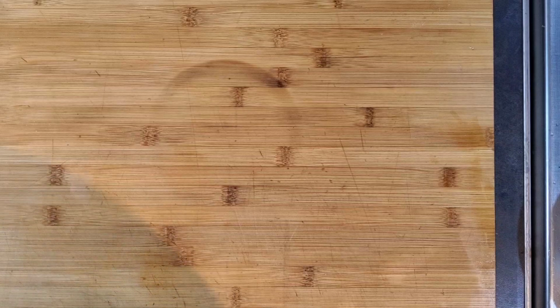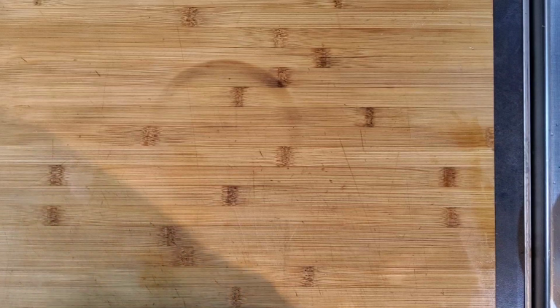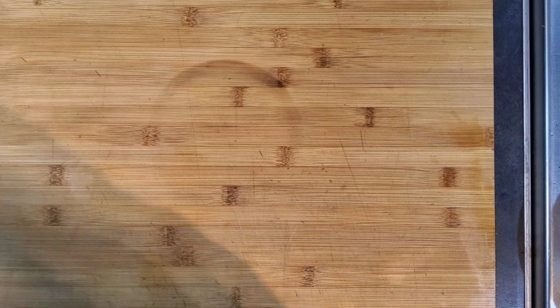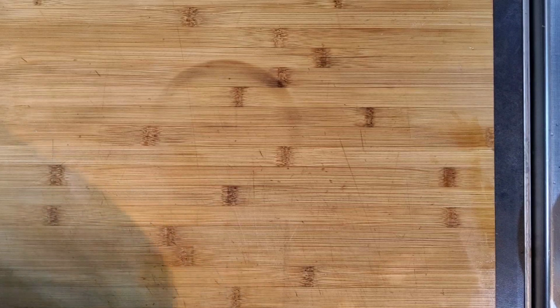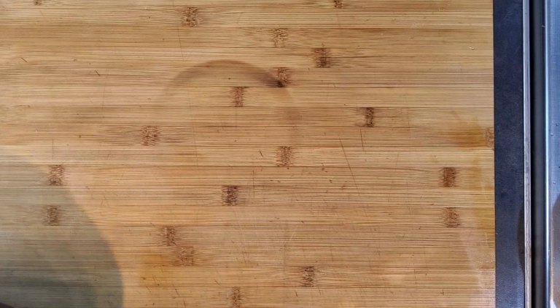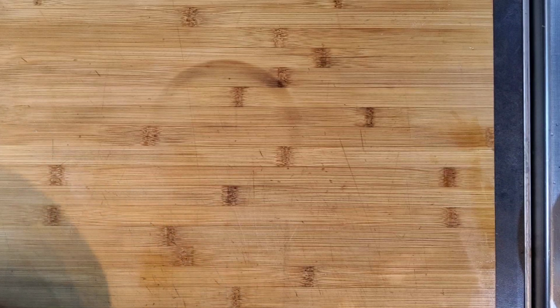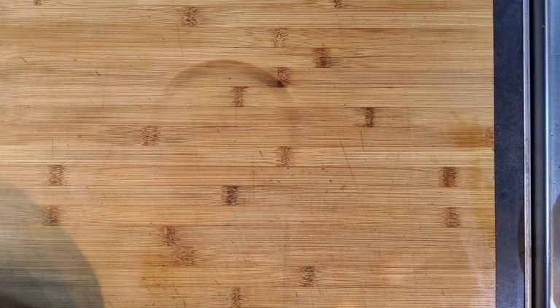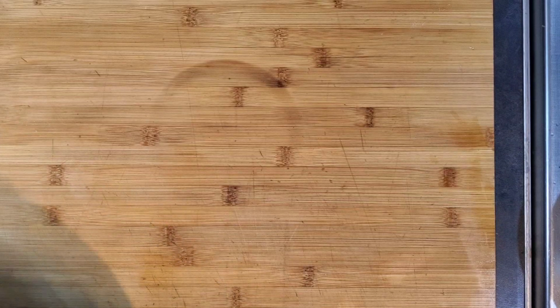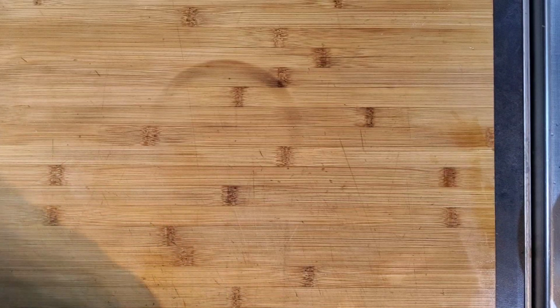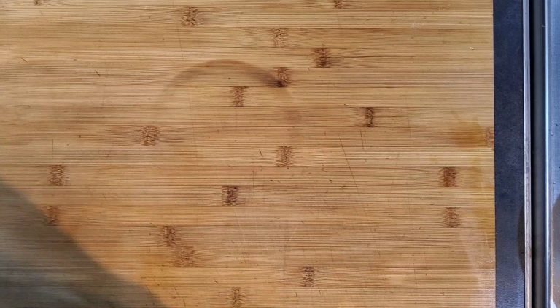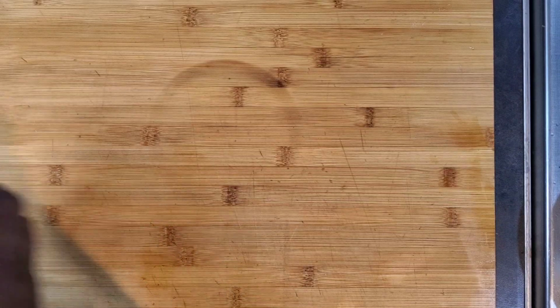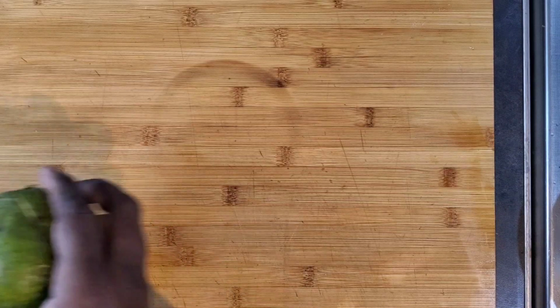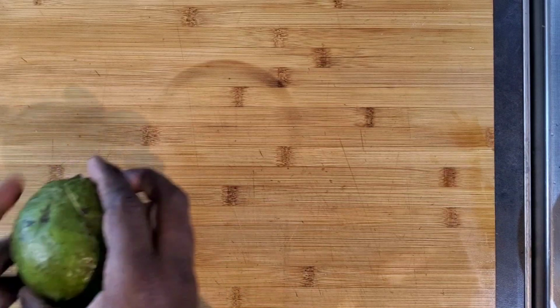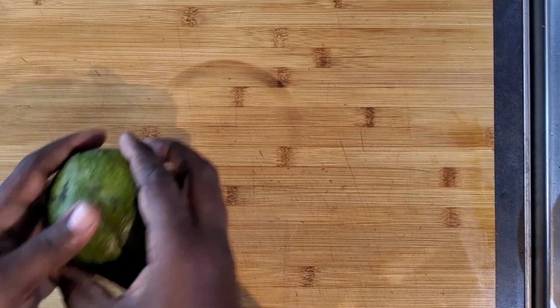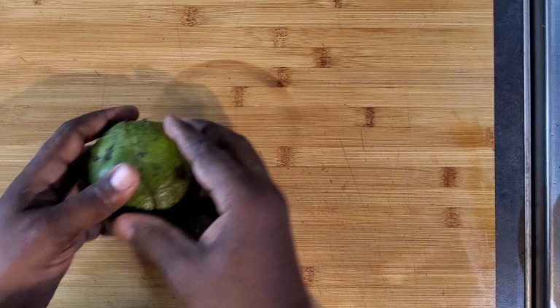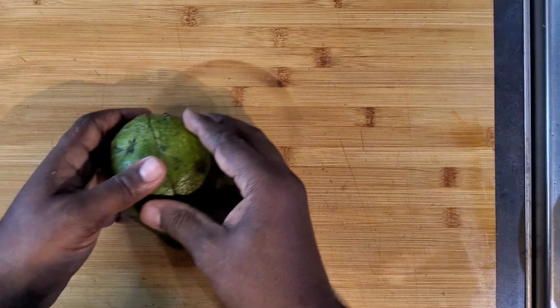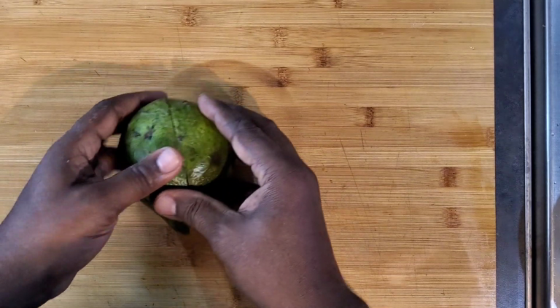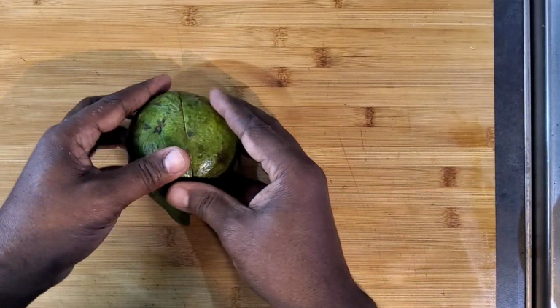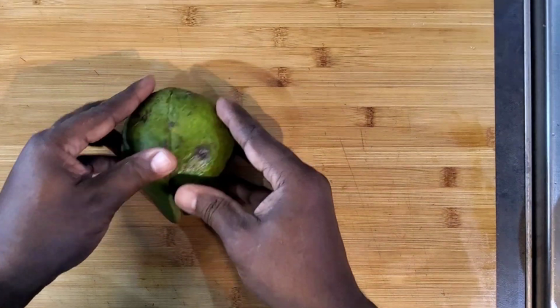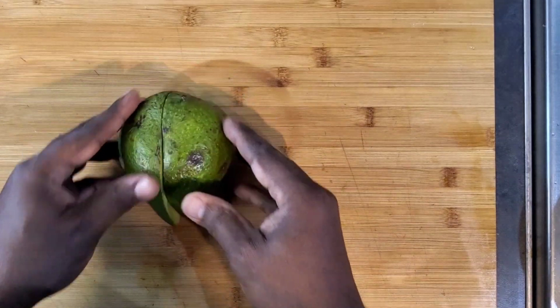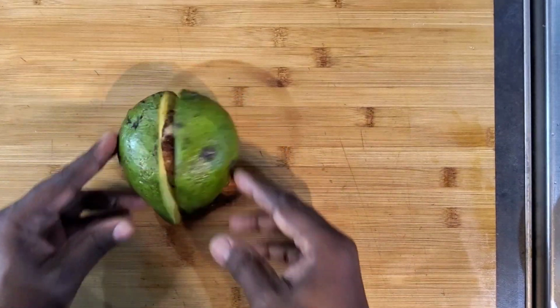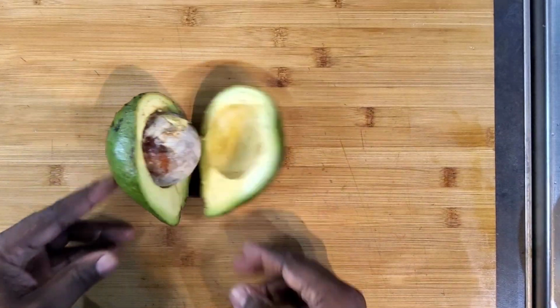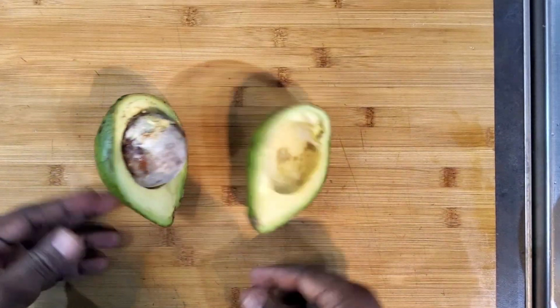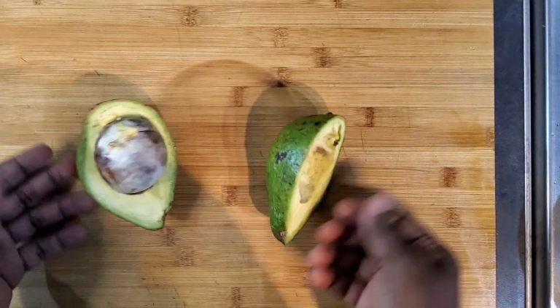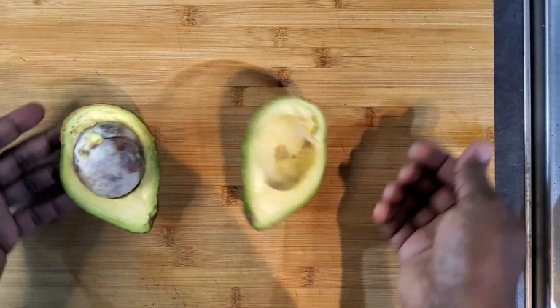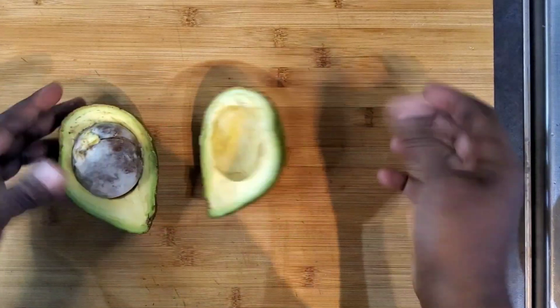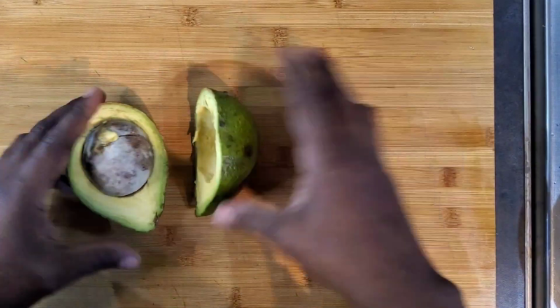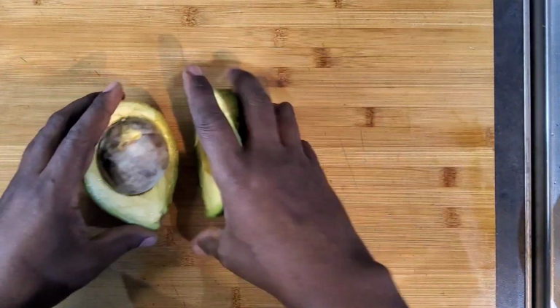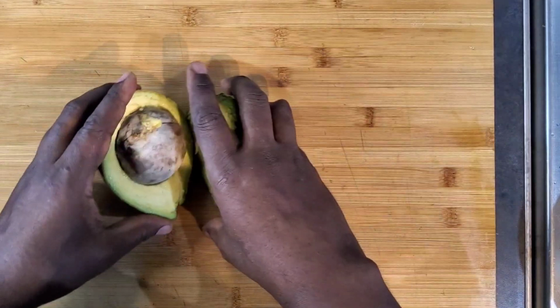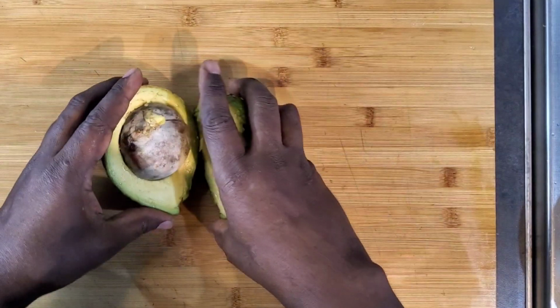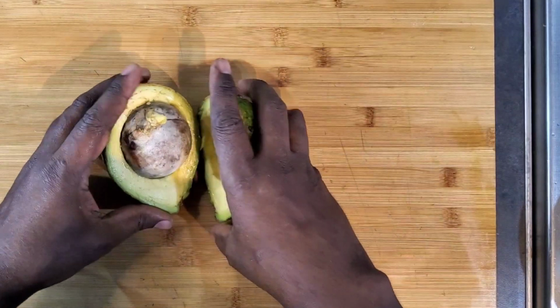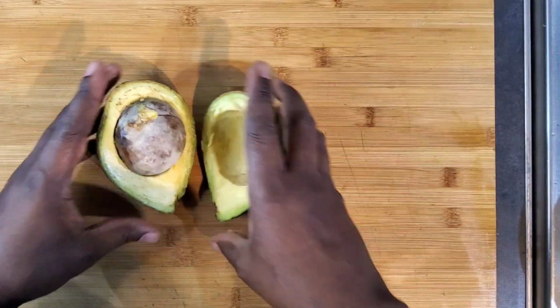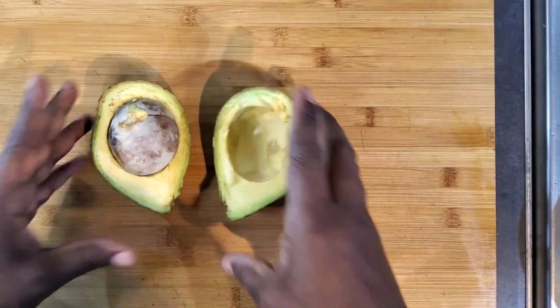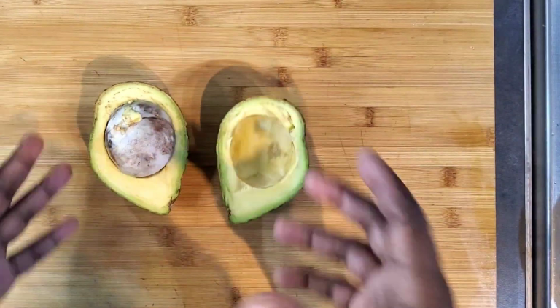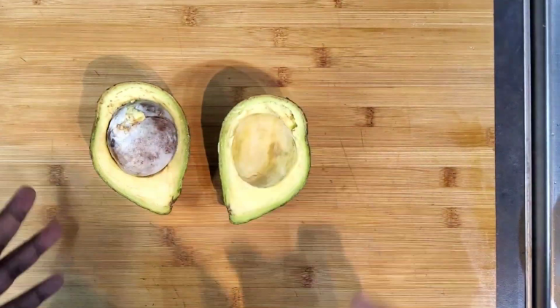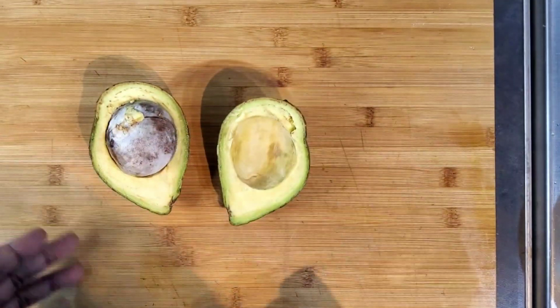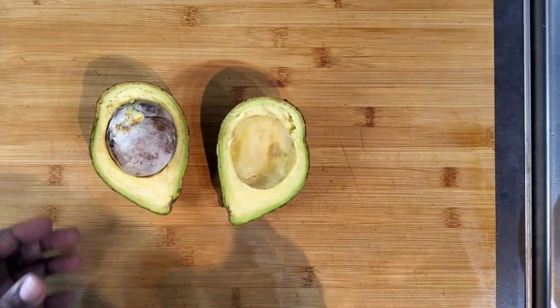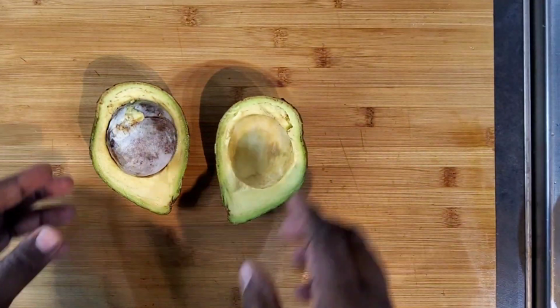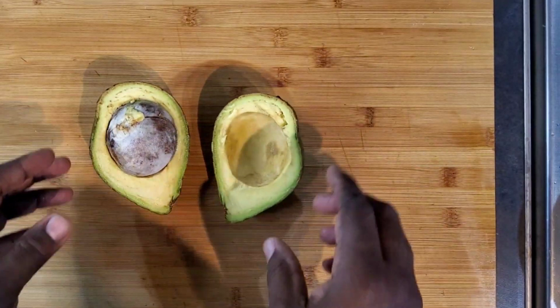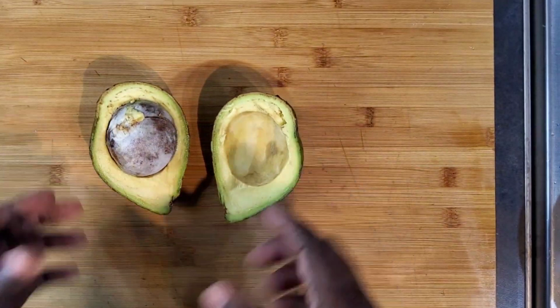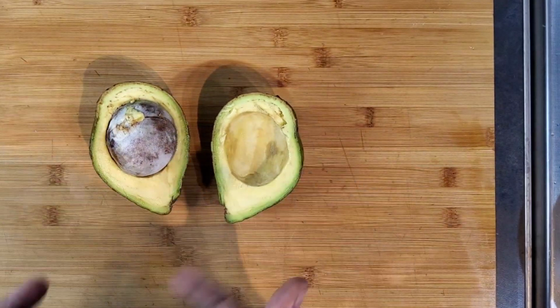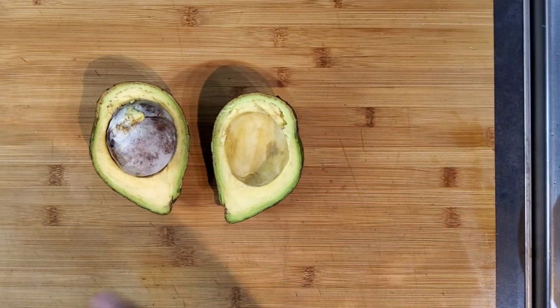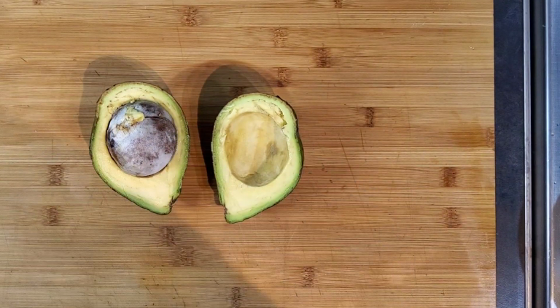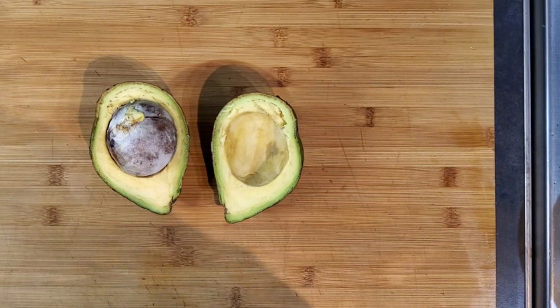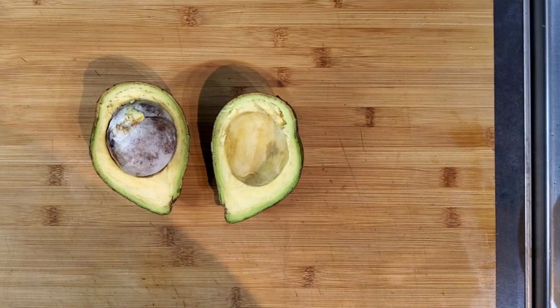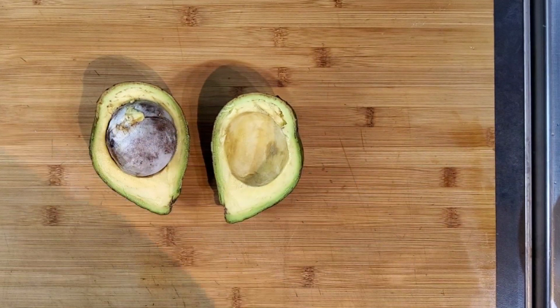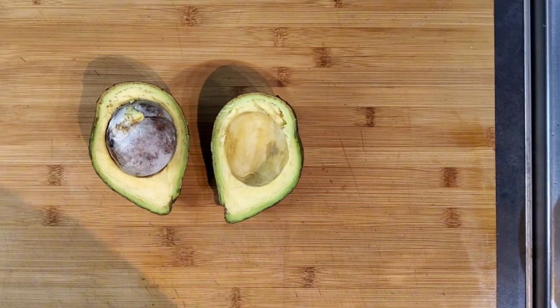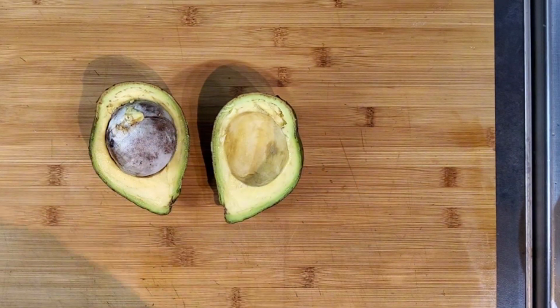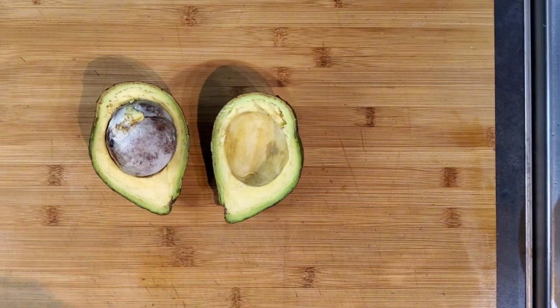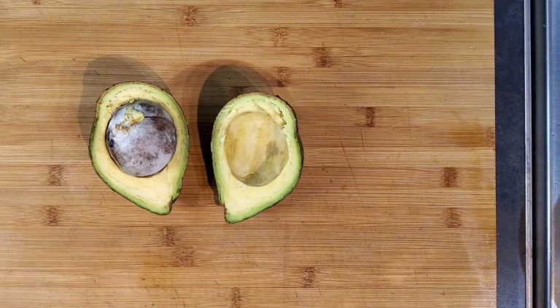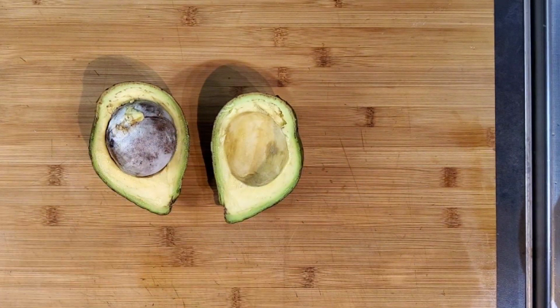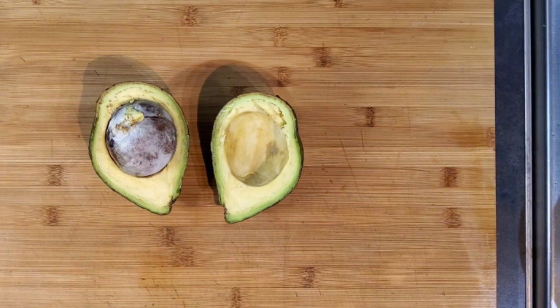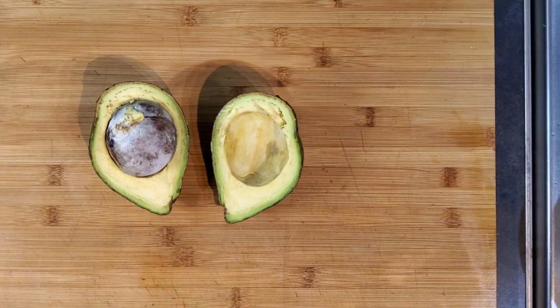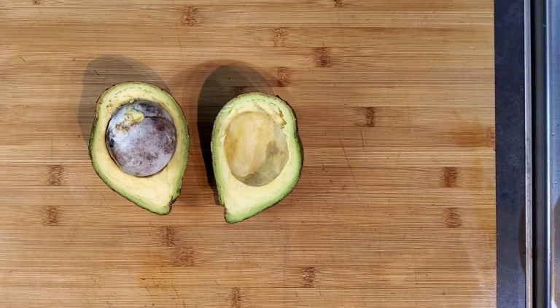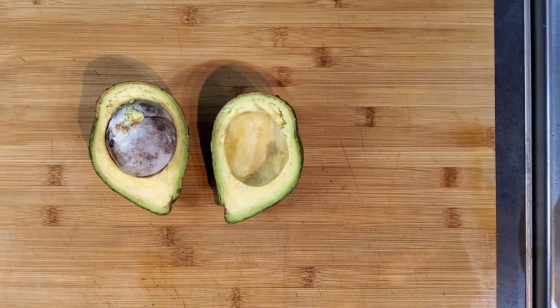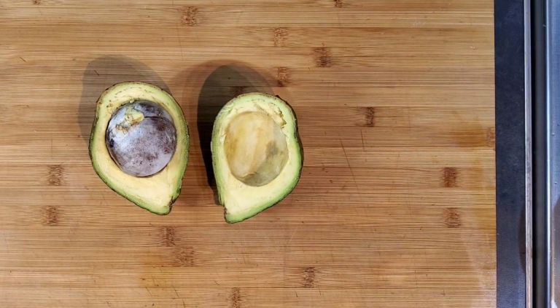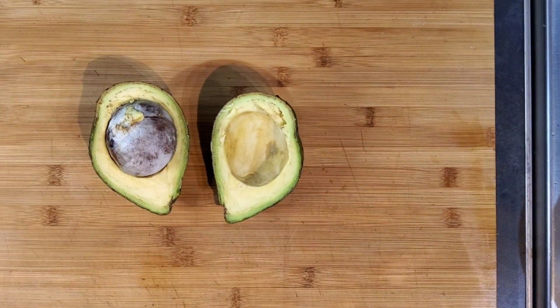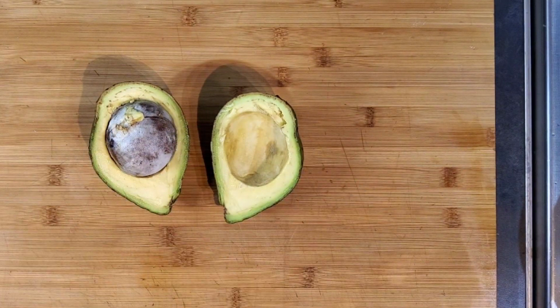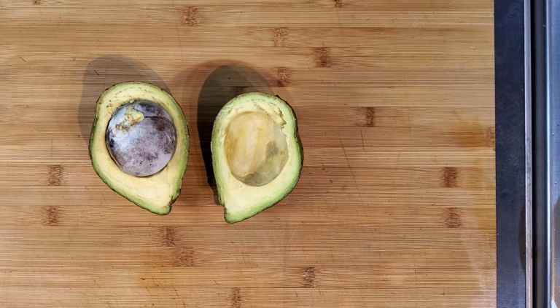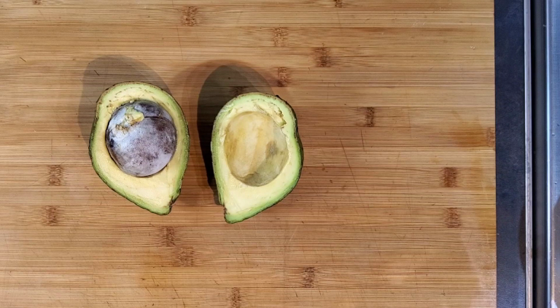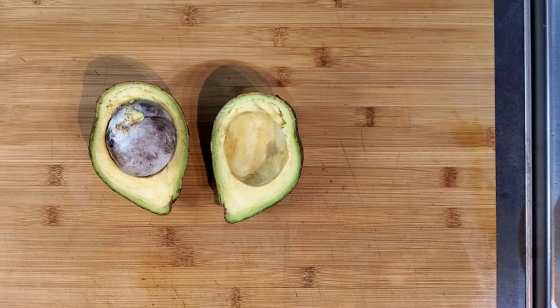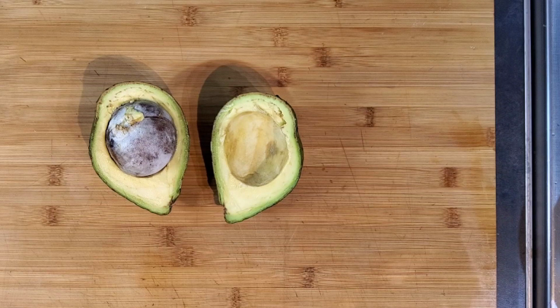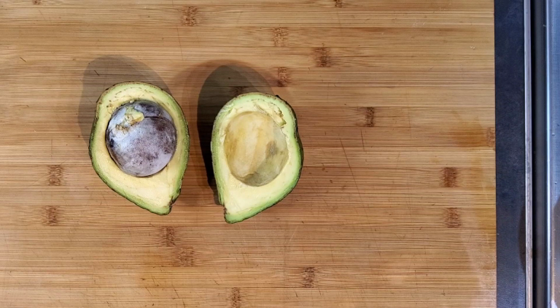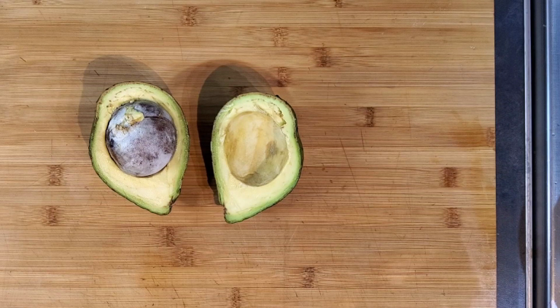Today I'll be showing you how to make my version of guacamole. So here I have avocado.